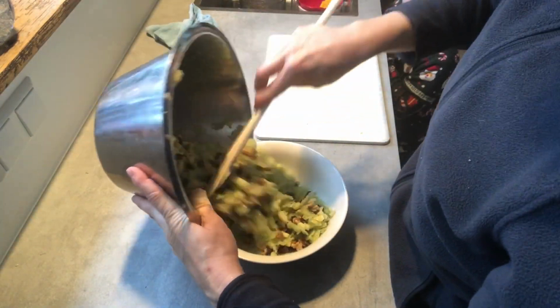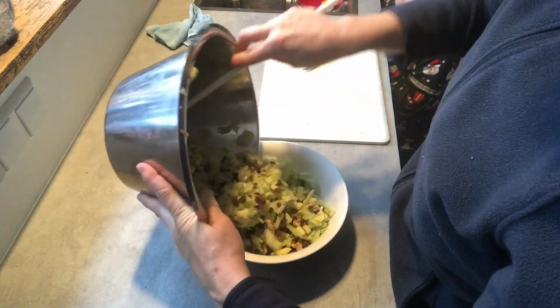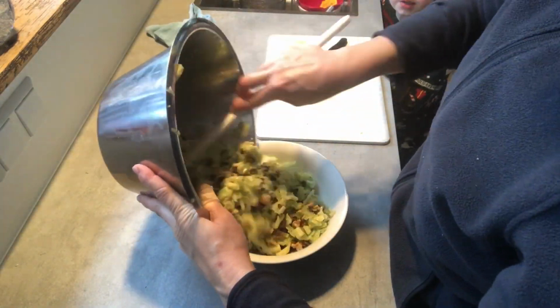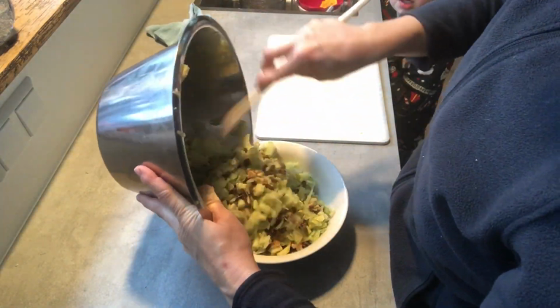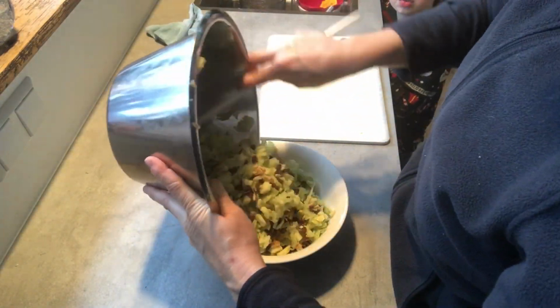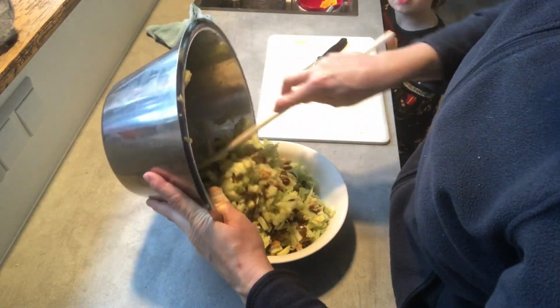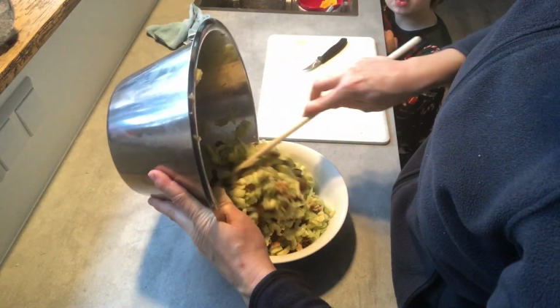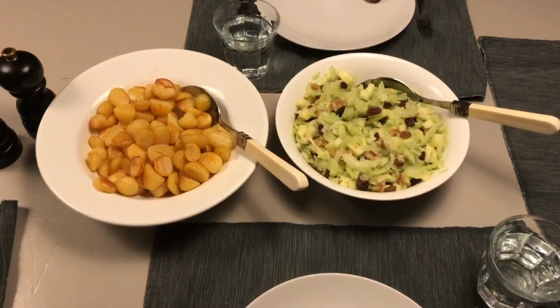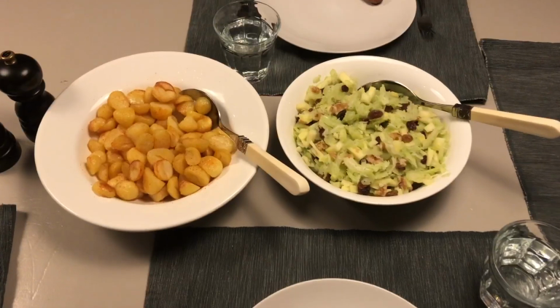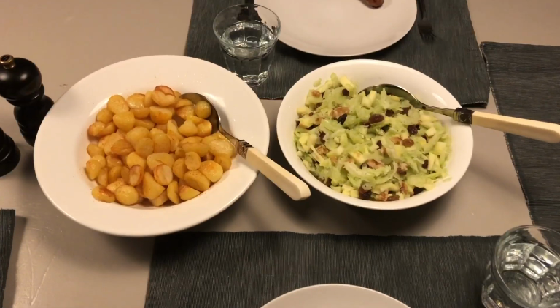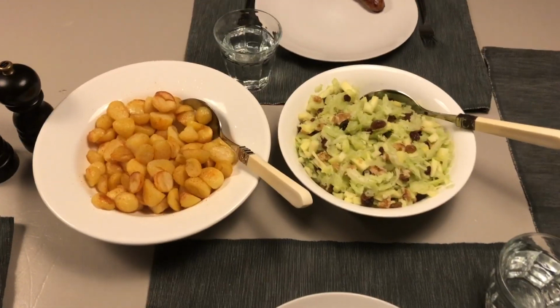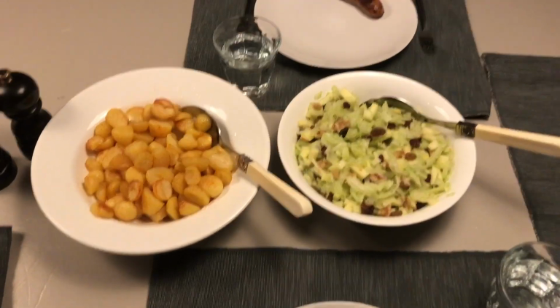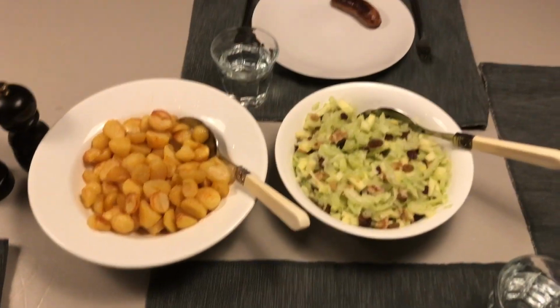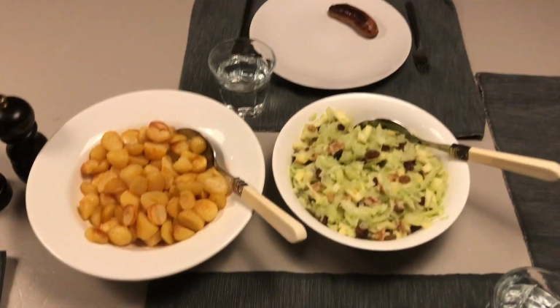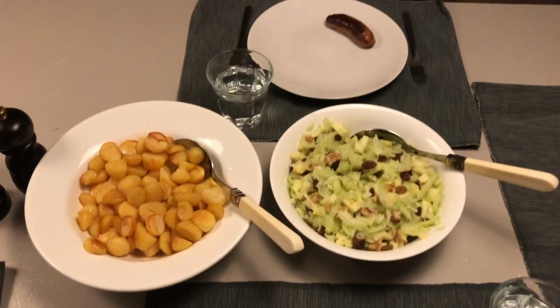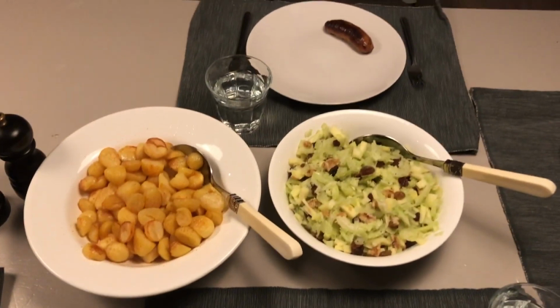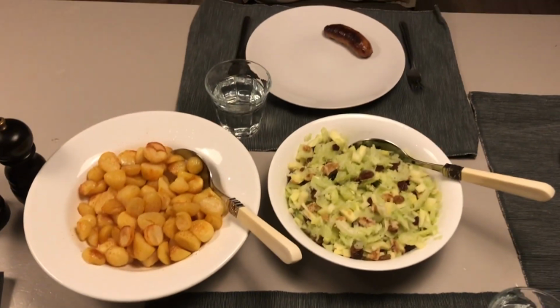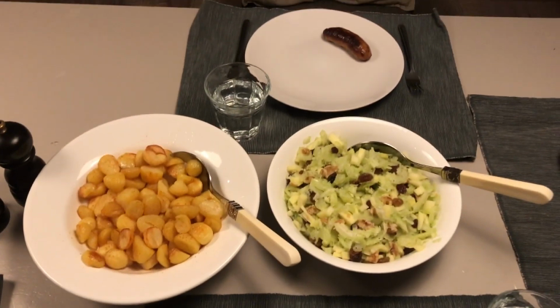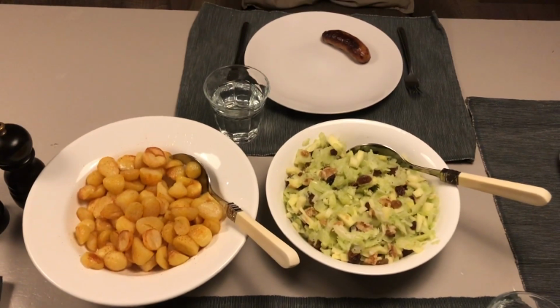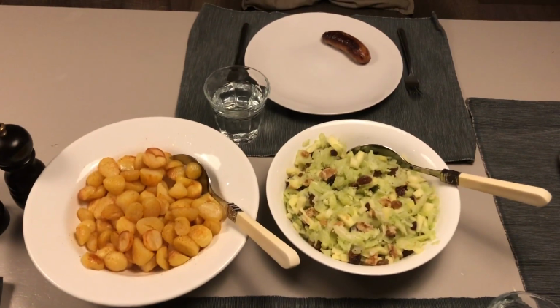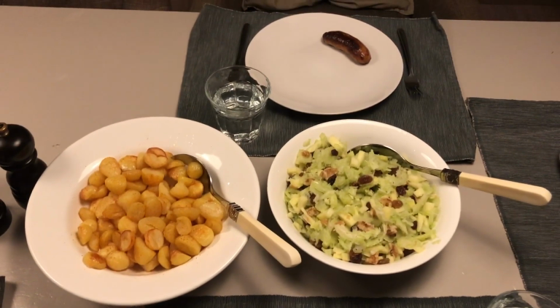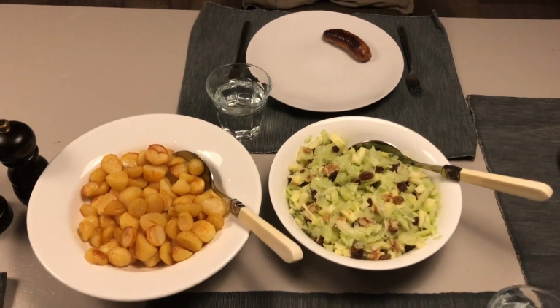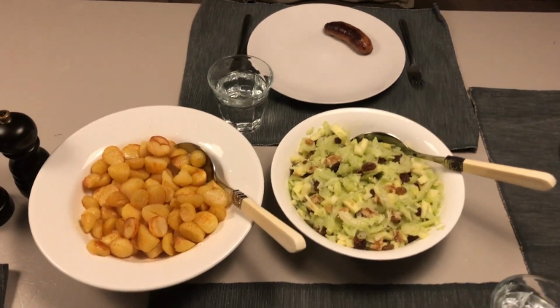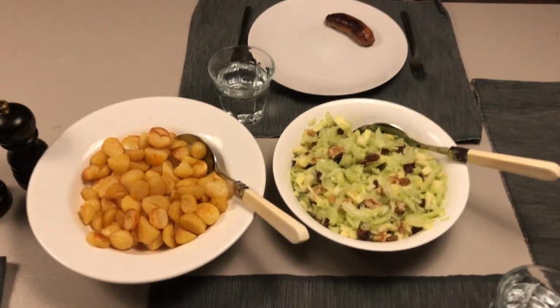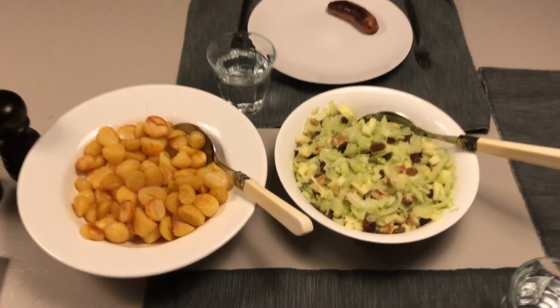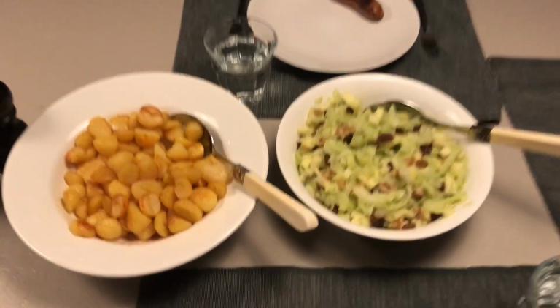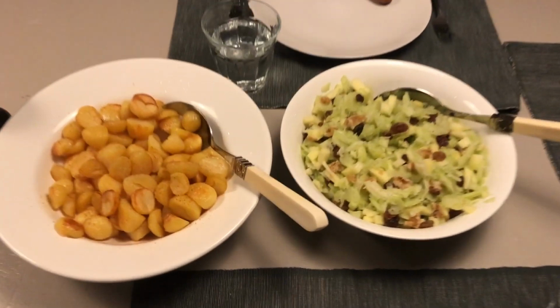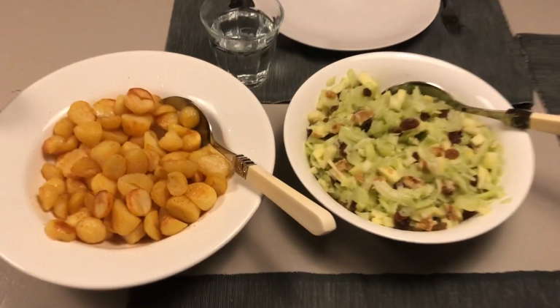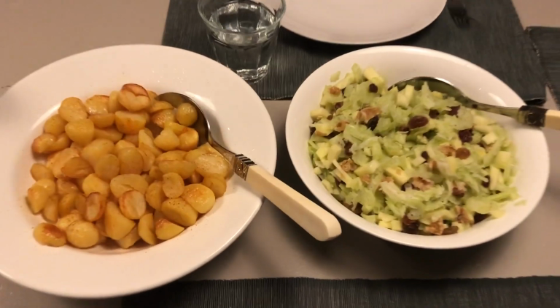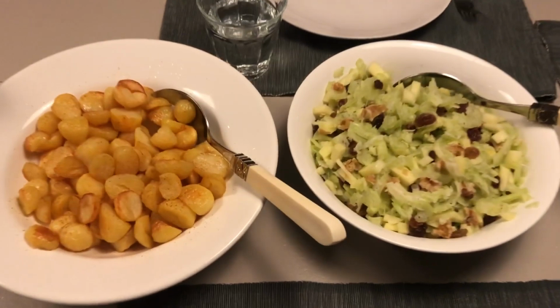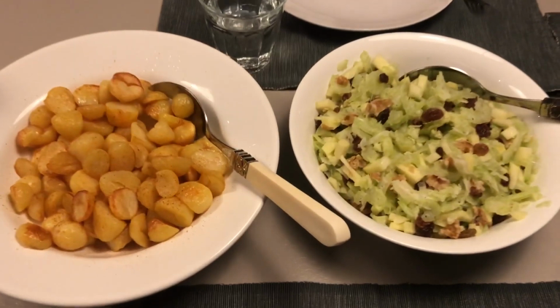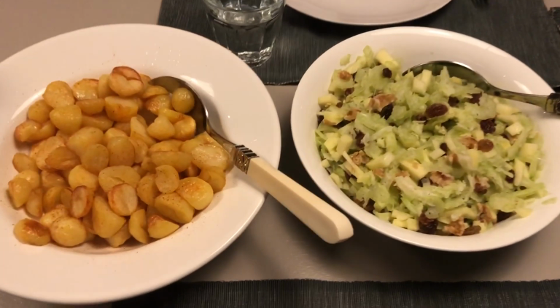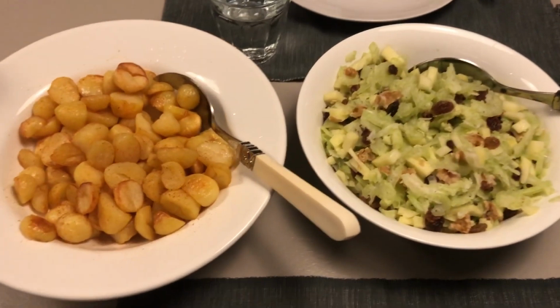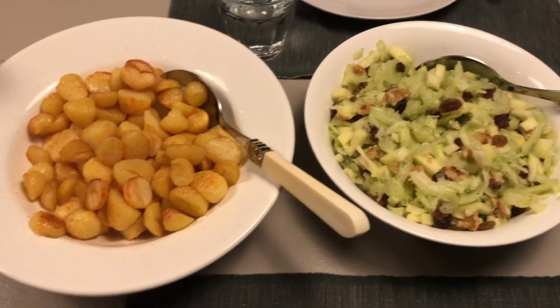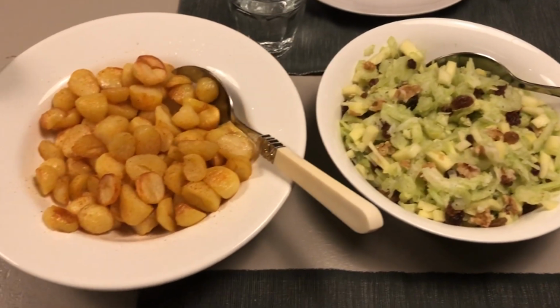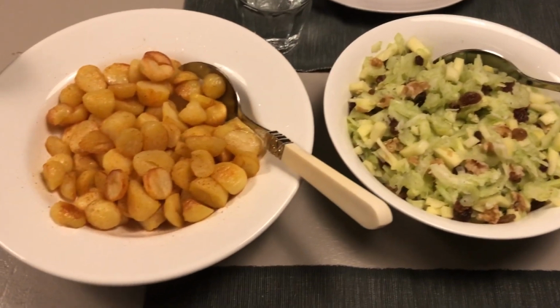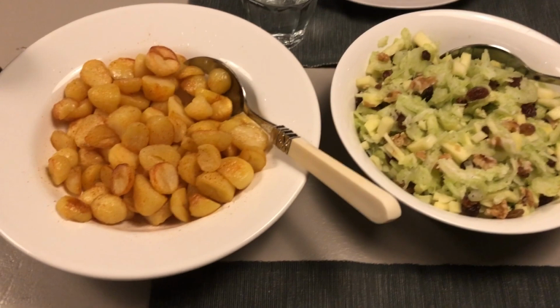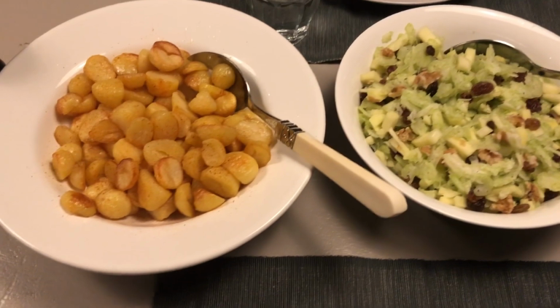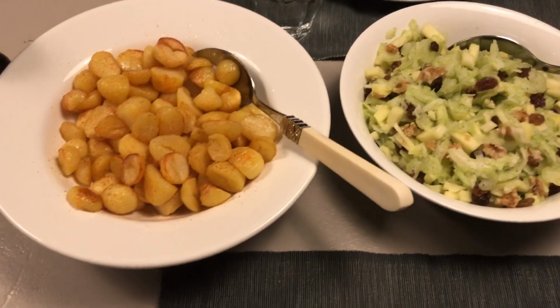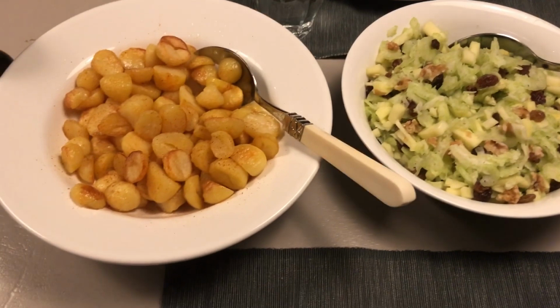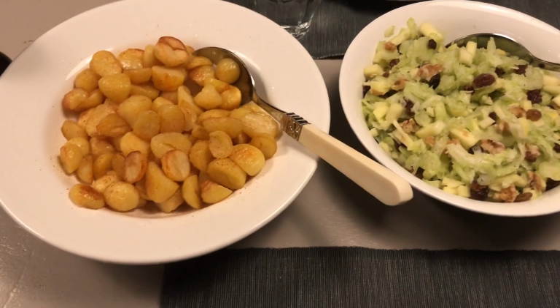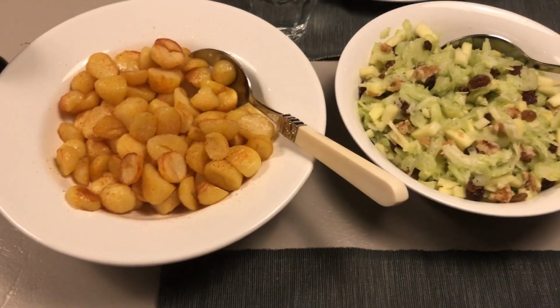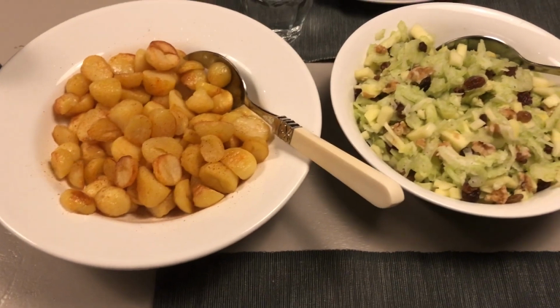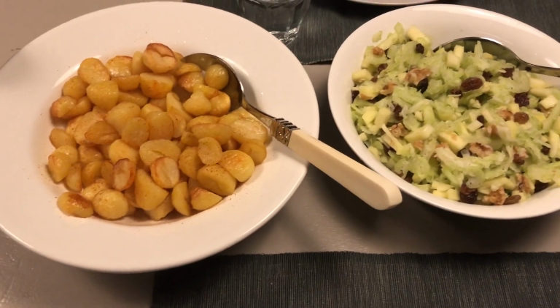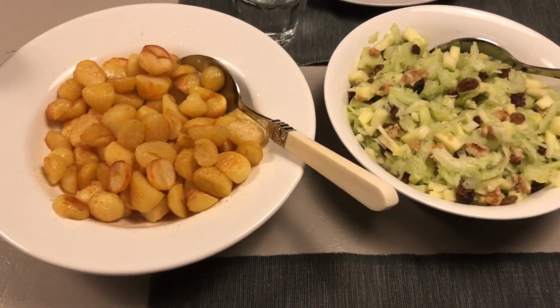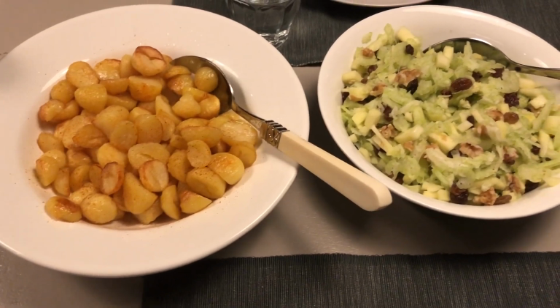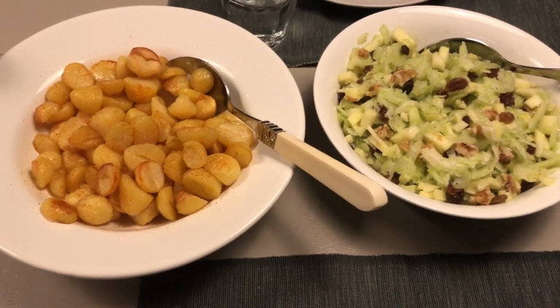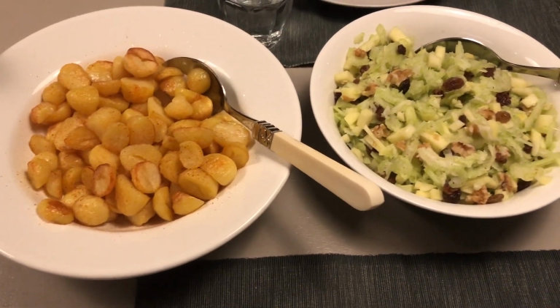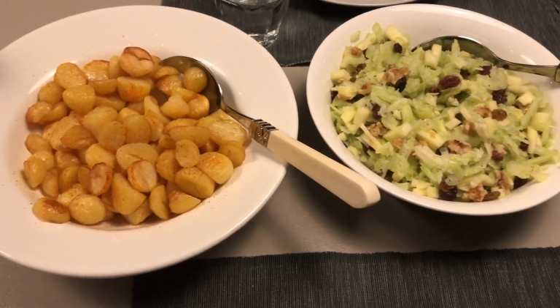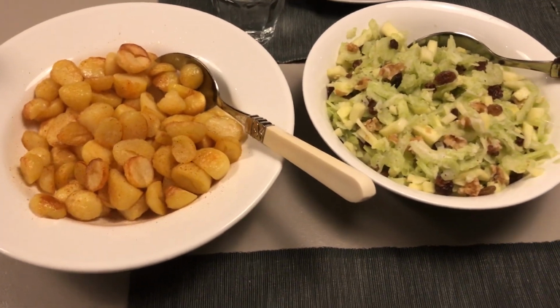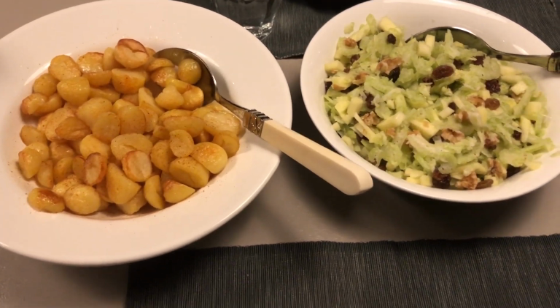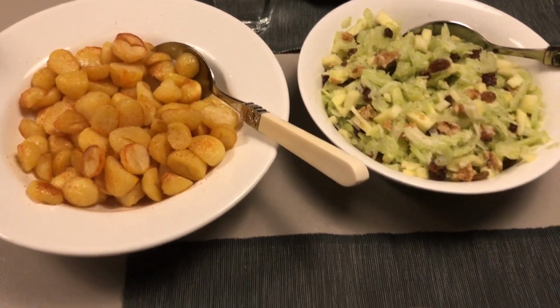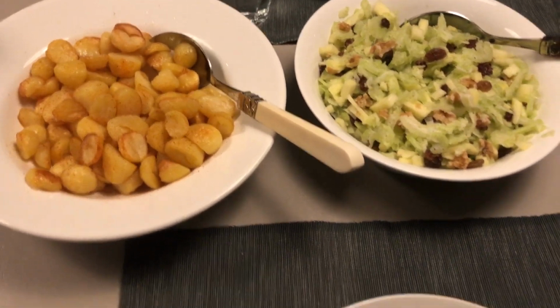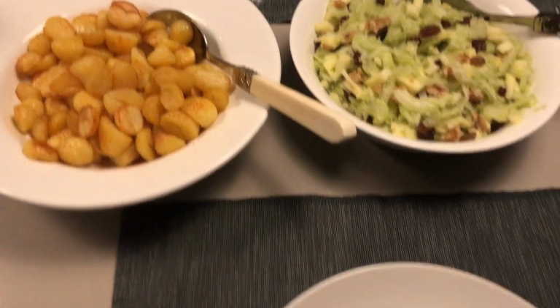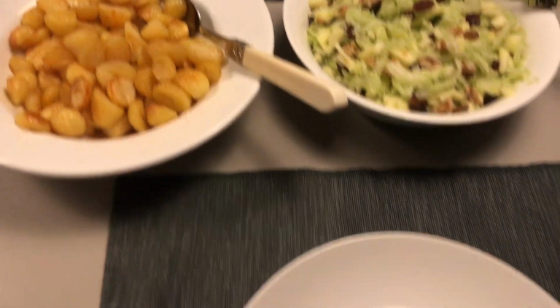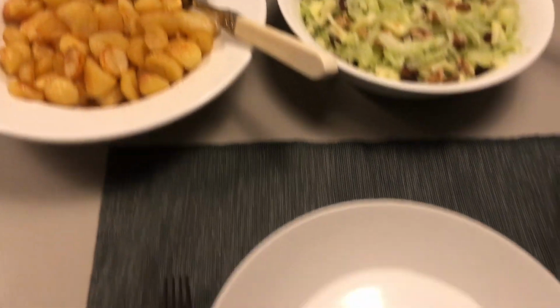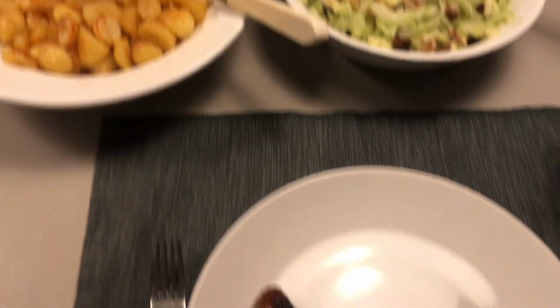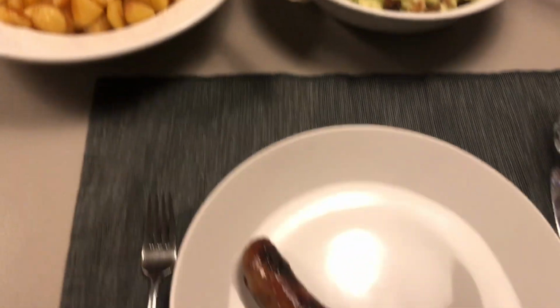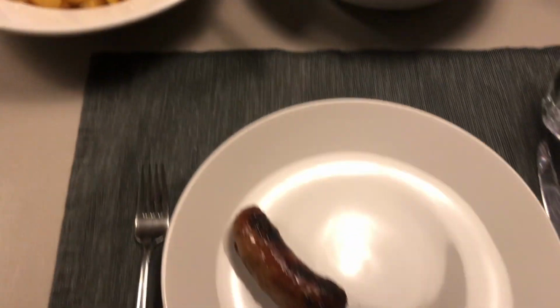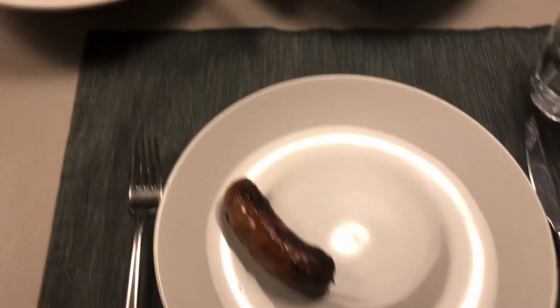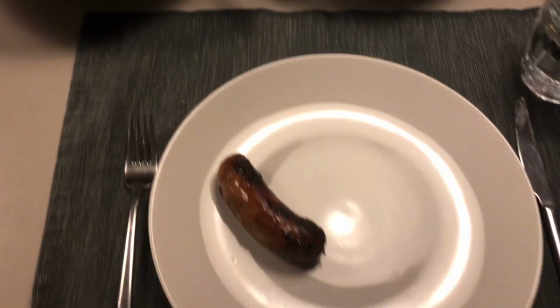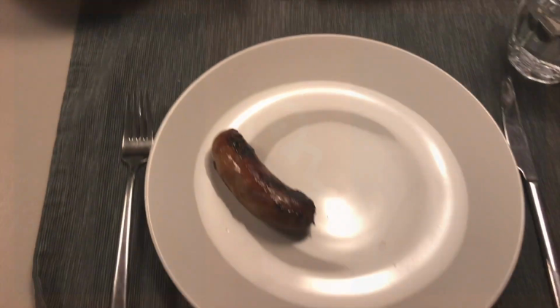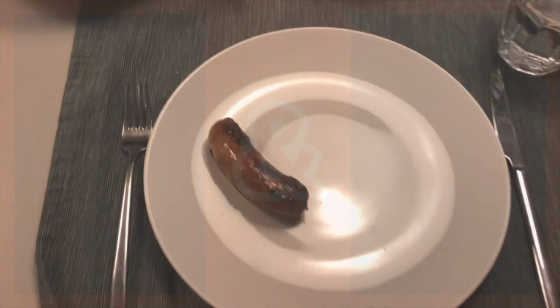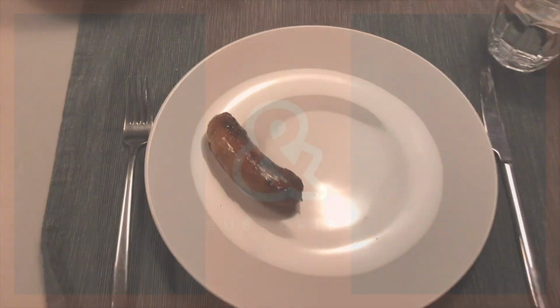And there you have it — some crispy roasted potatoes, Waldorf salad, and some nice moist and tender sausages.